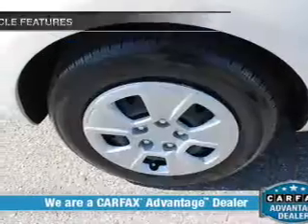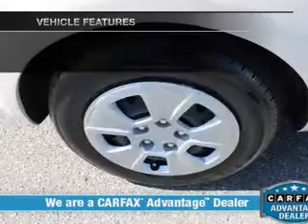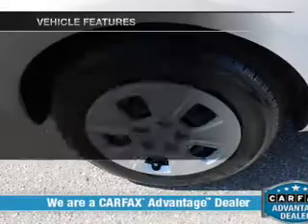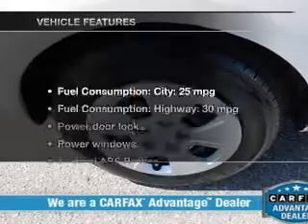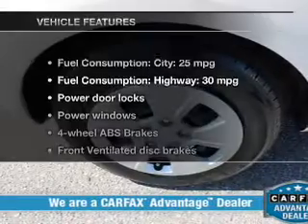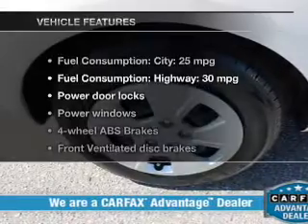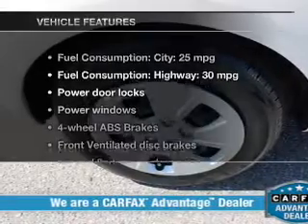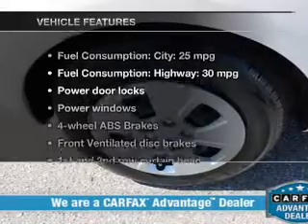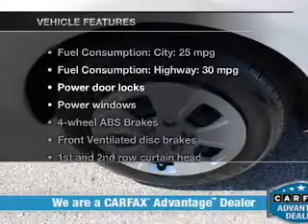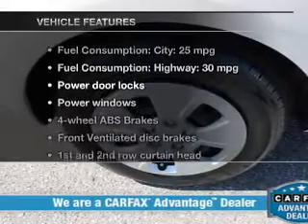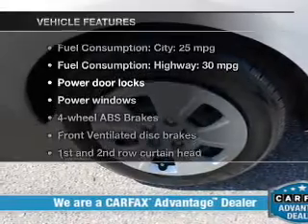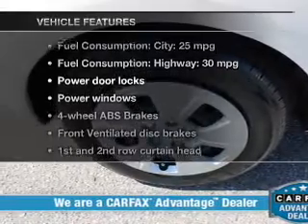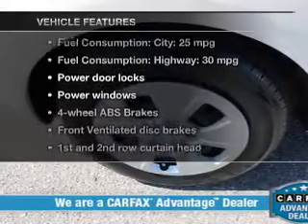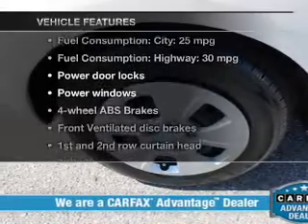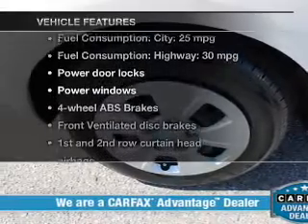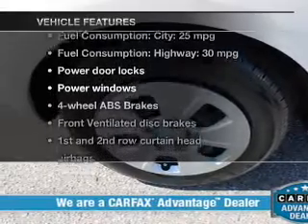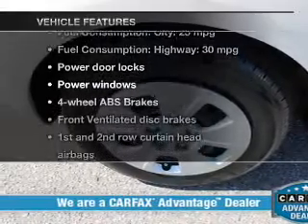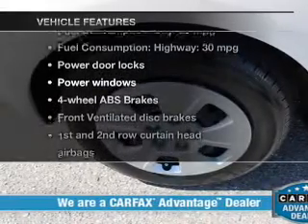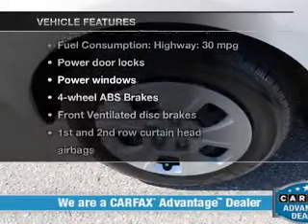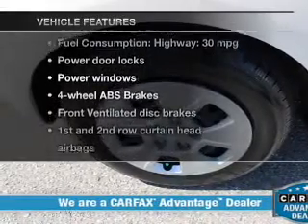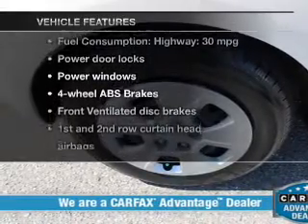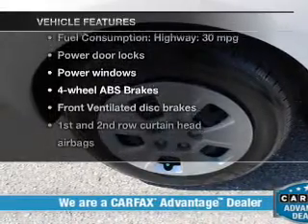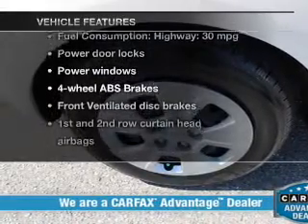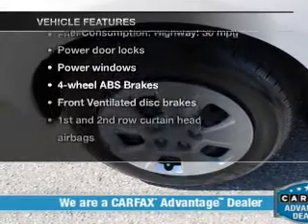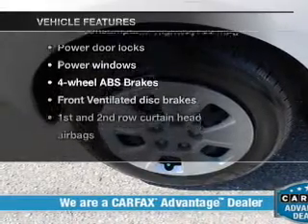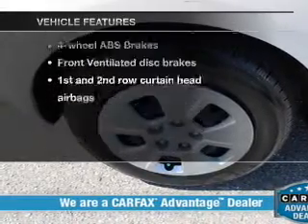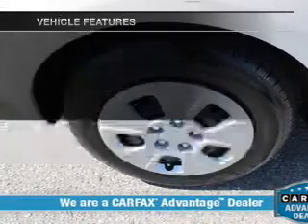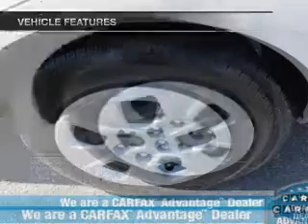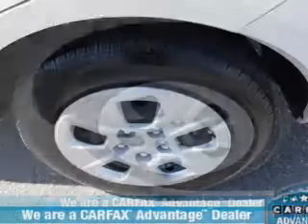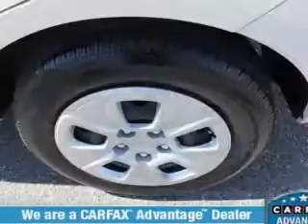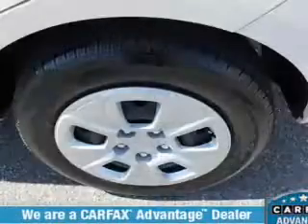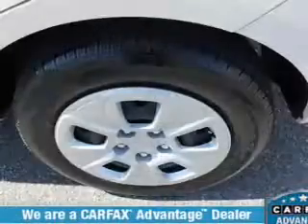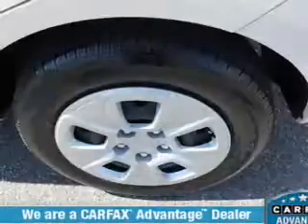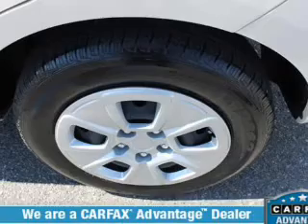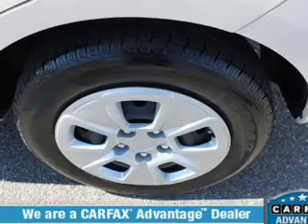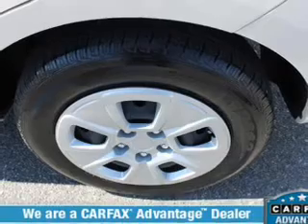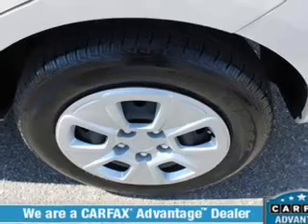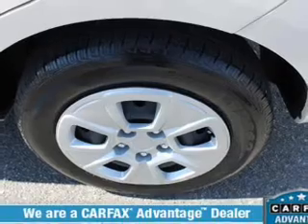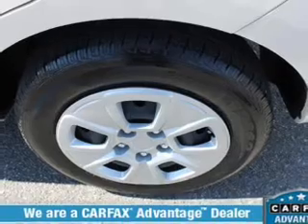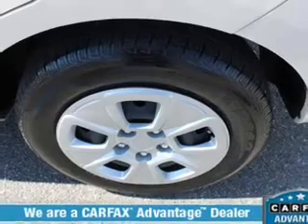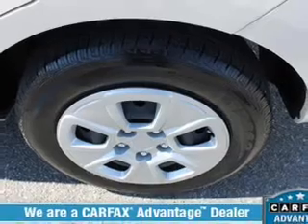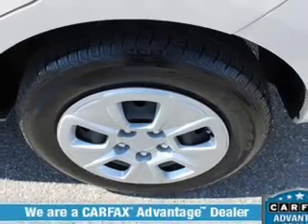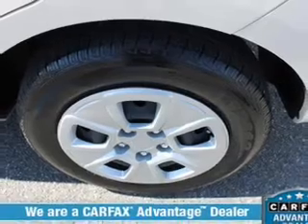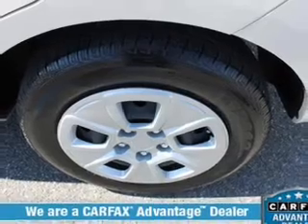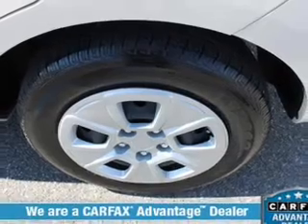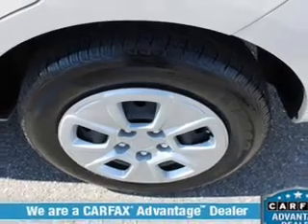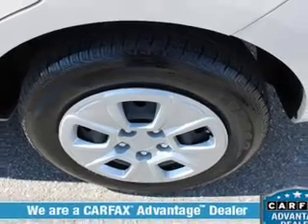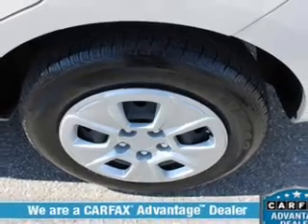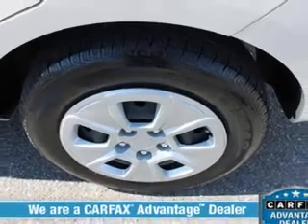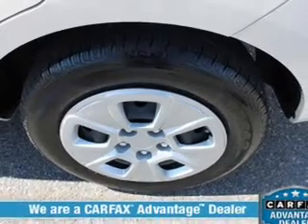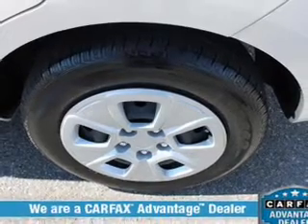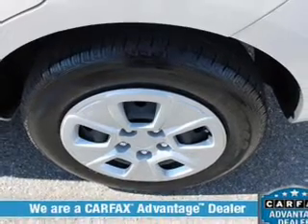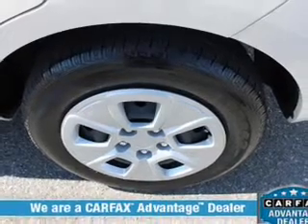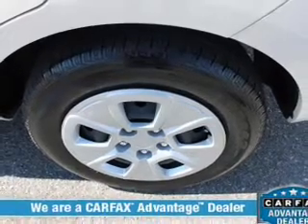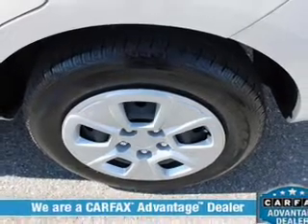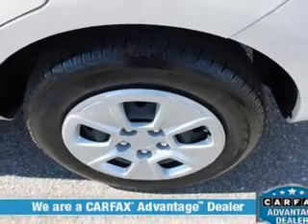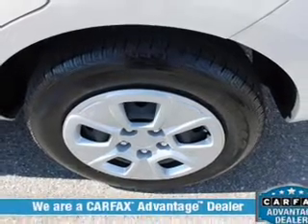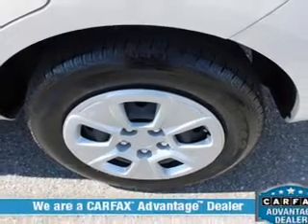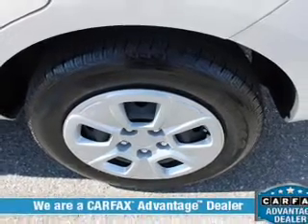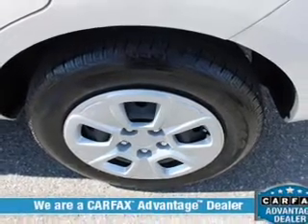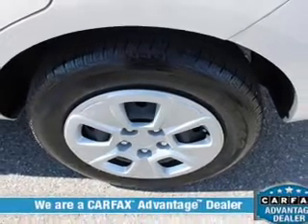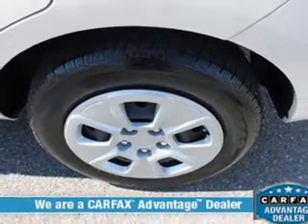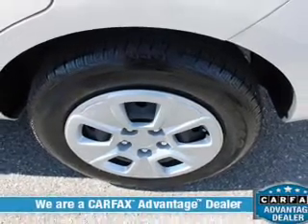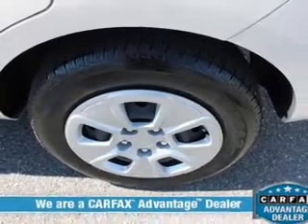Plus, enjoy these notable features that are included in this vehicle: power door locks, power windows, and an AM-FM stereo with a CD player.